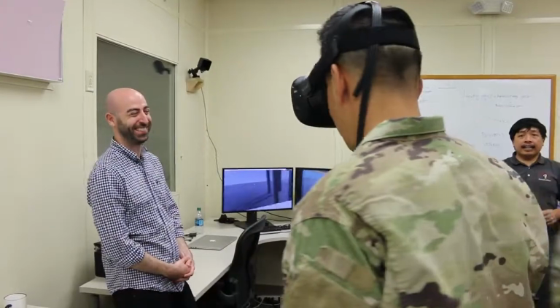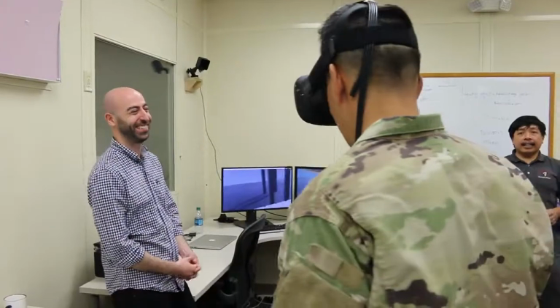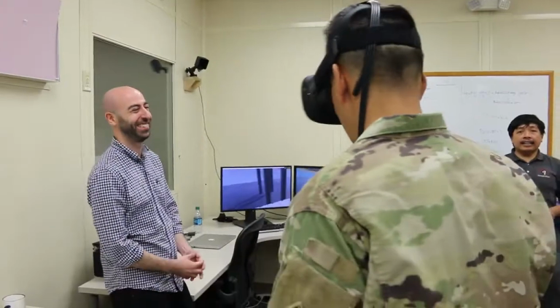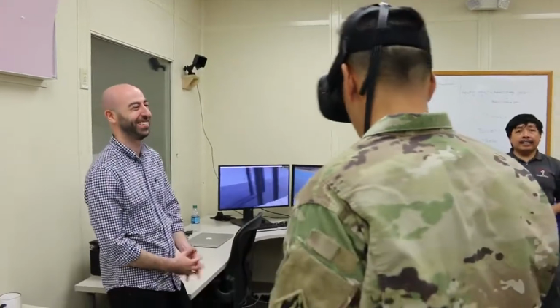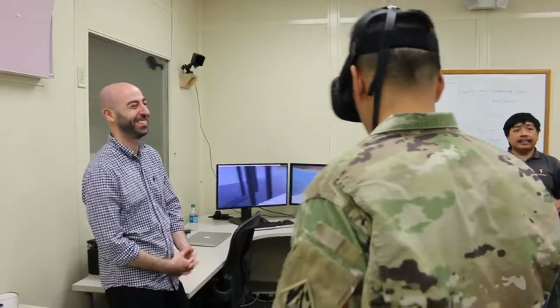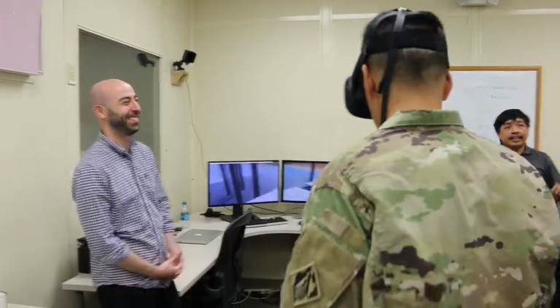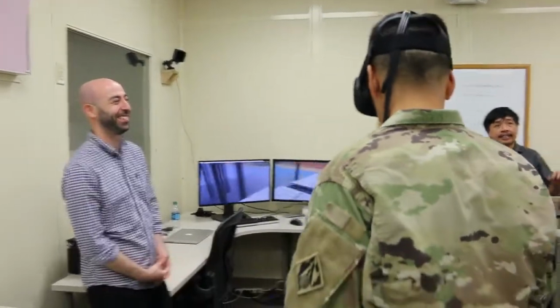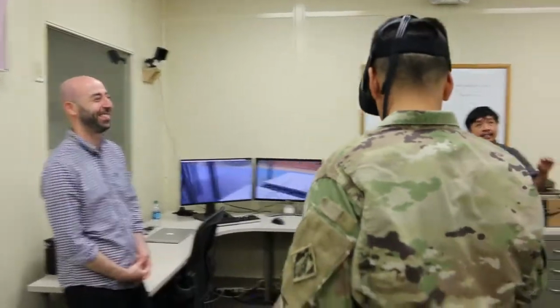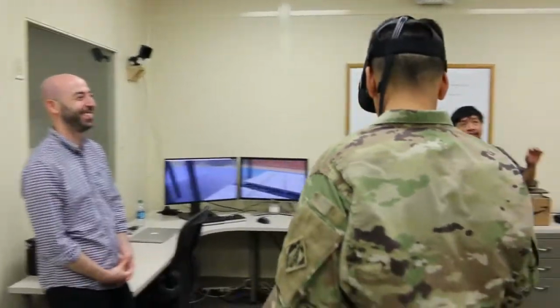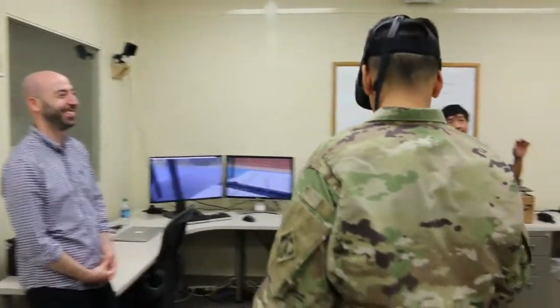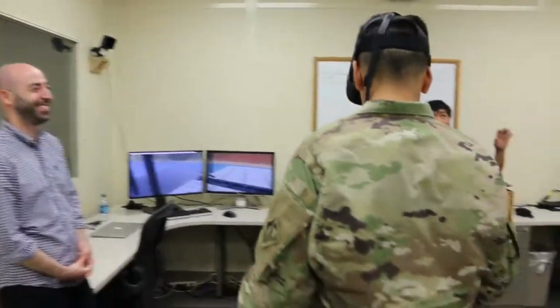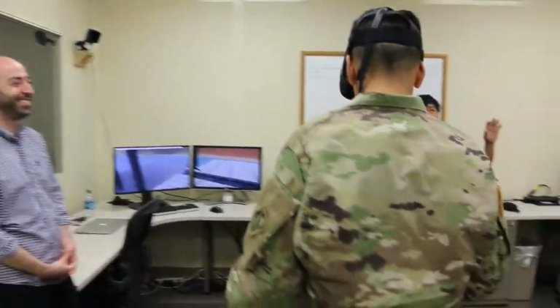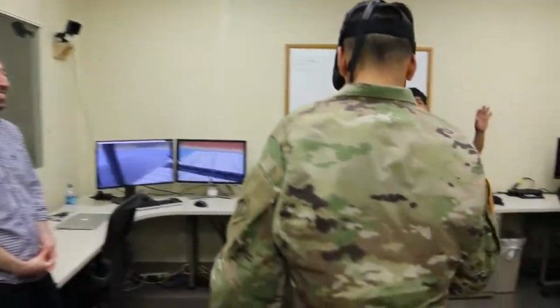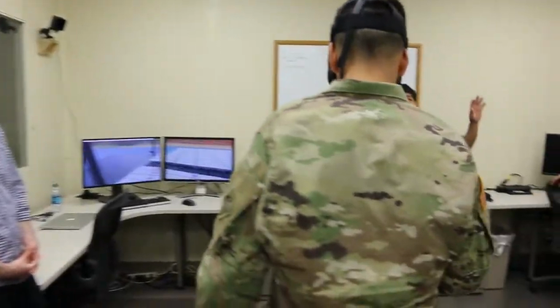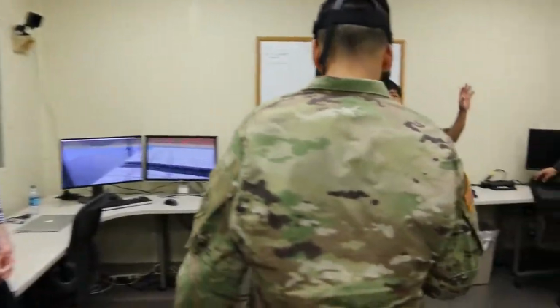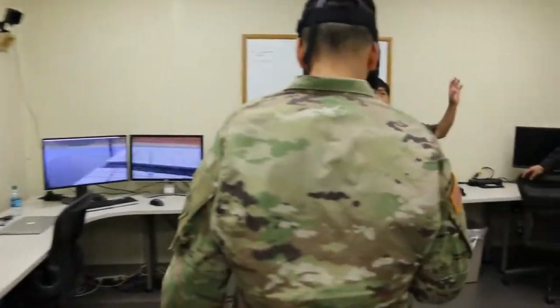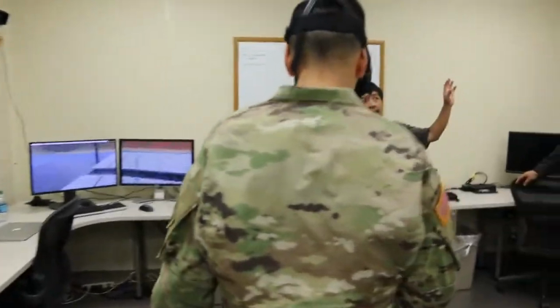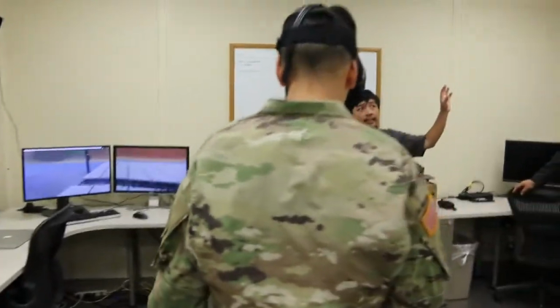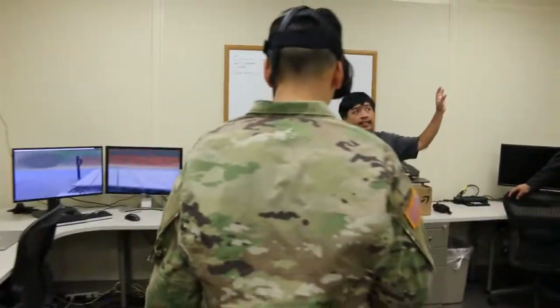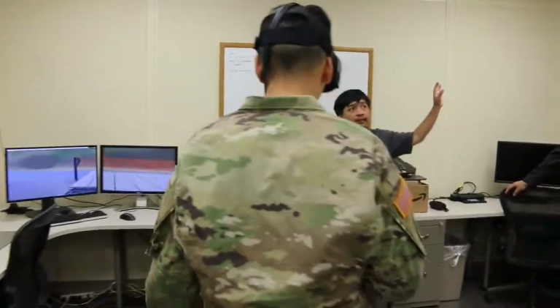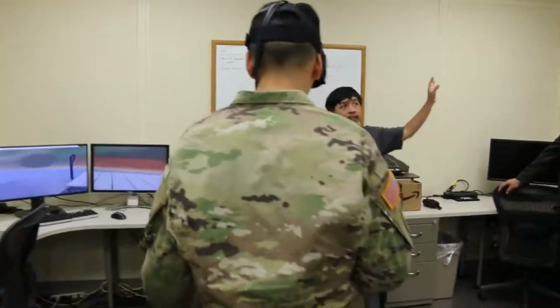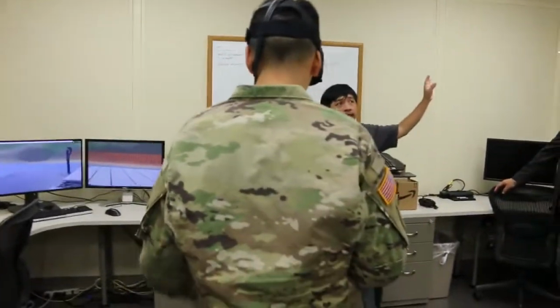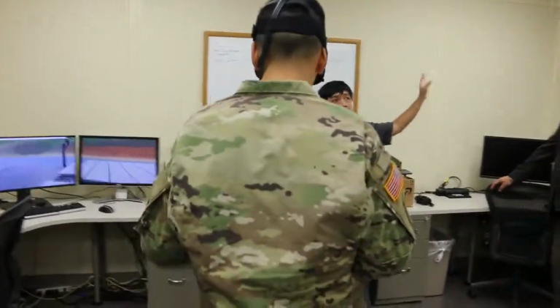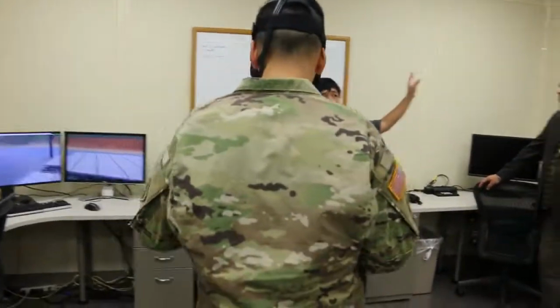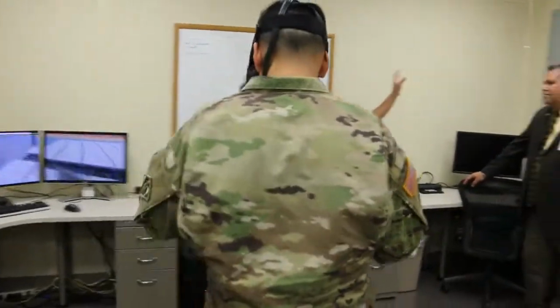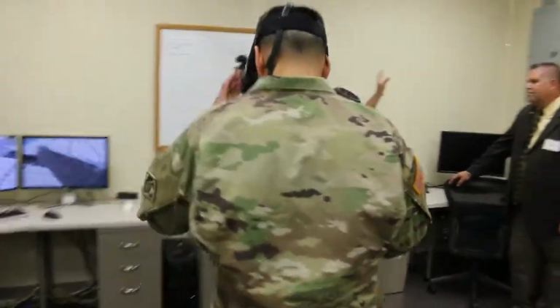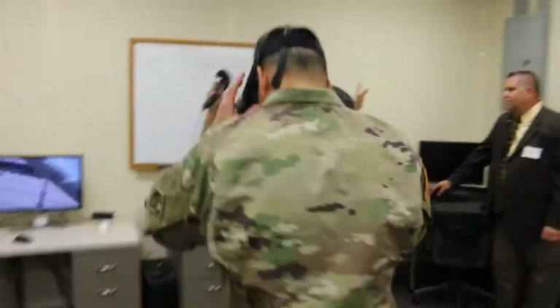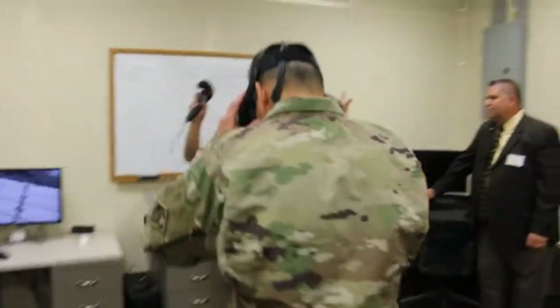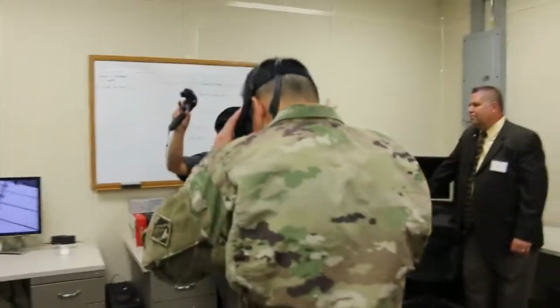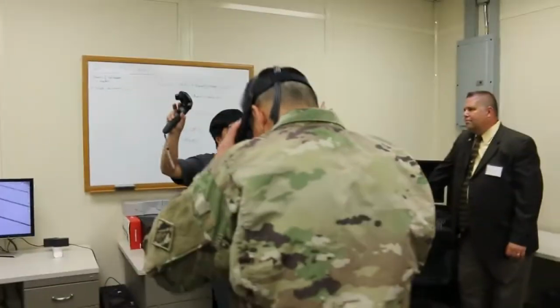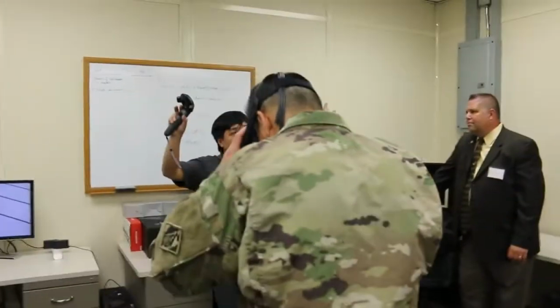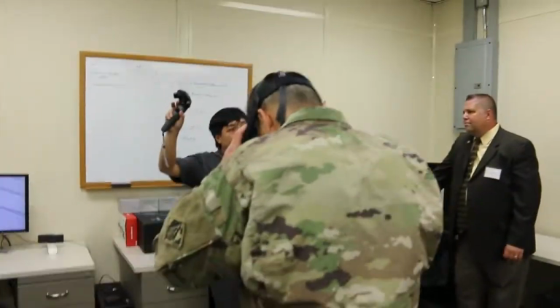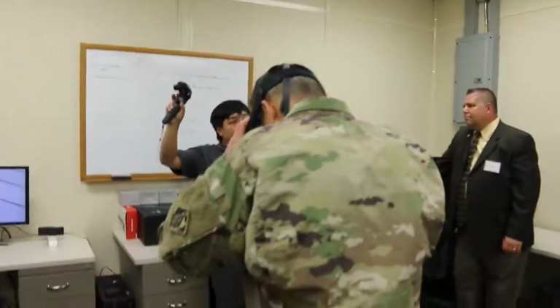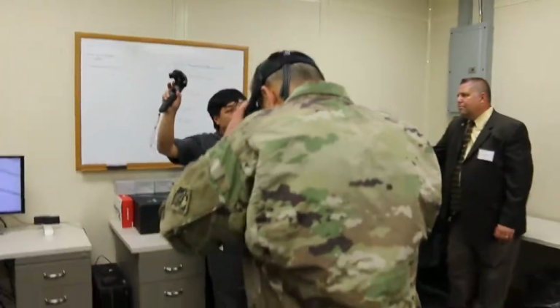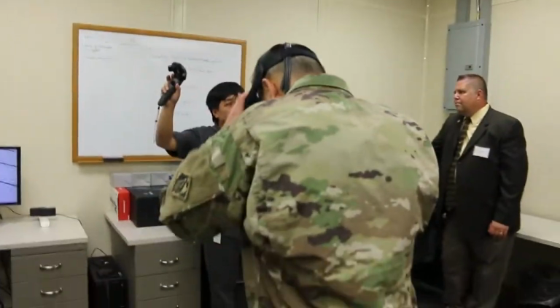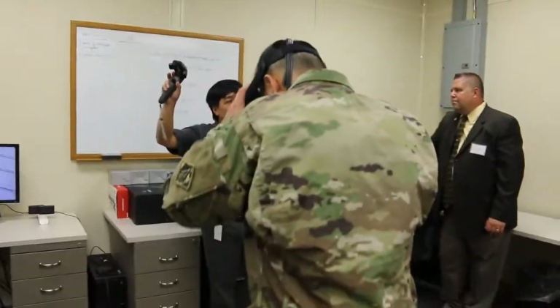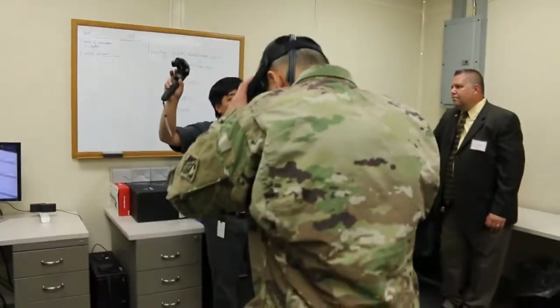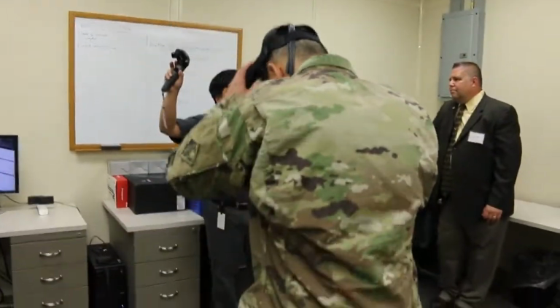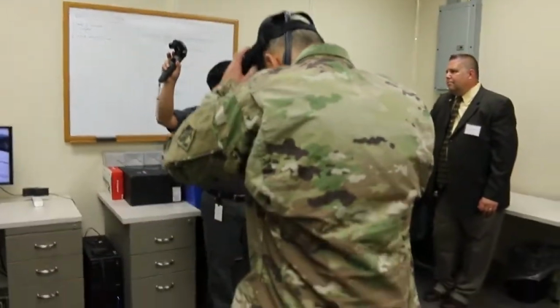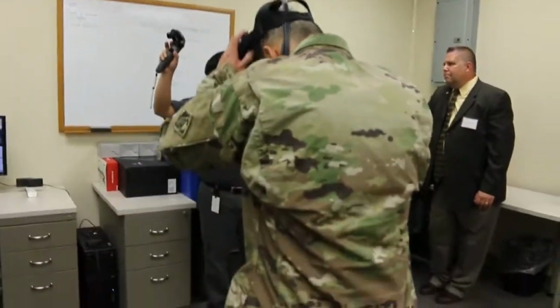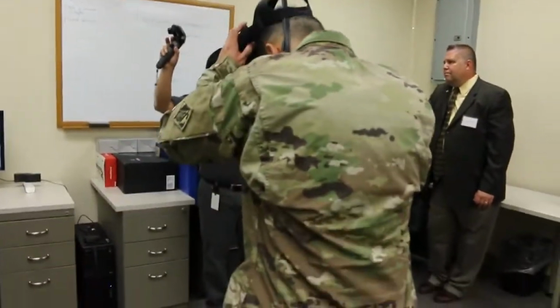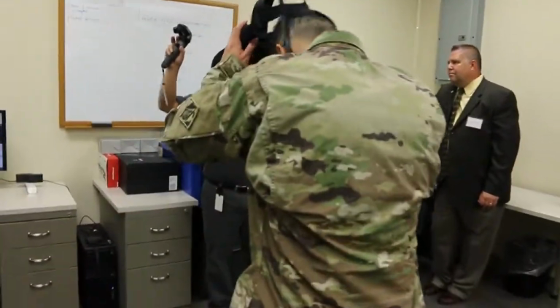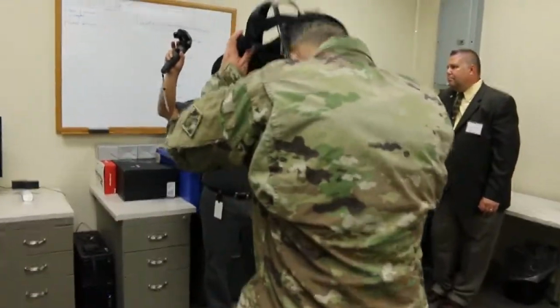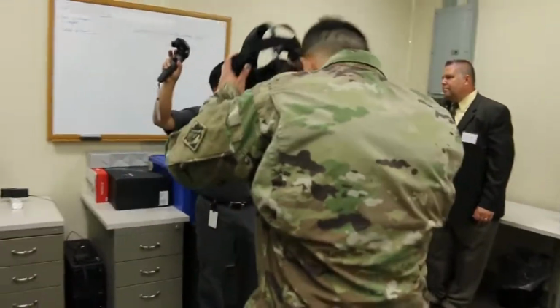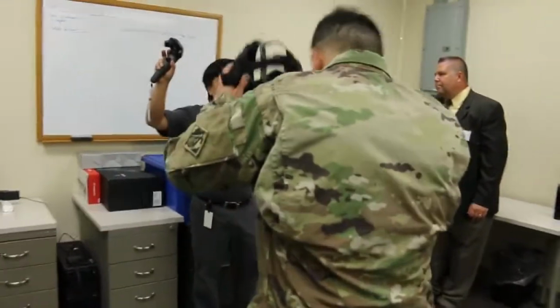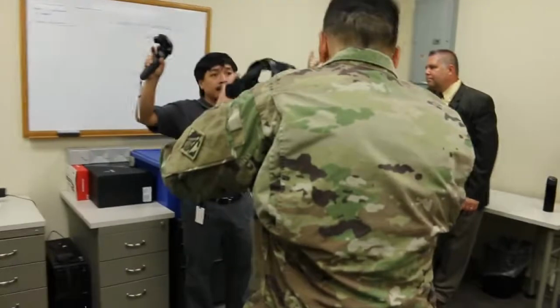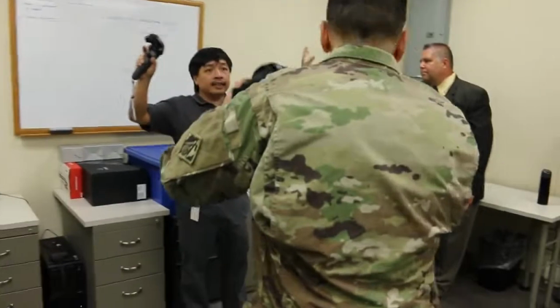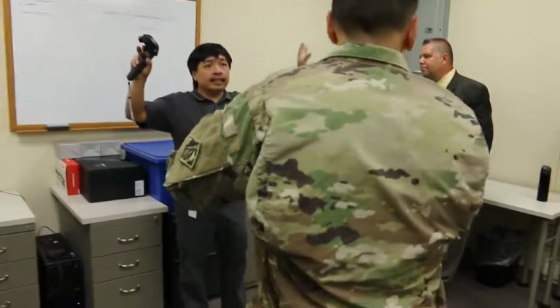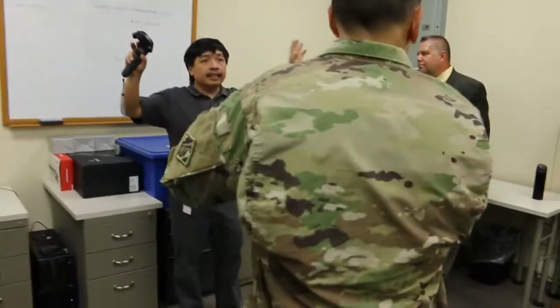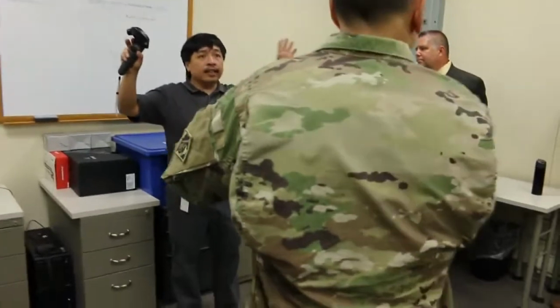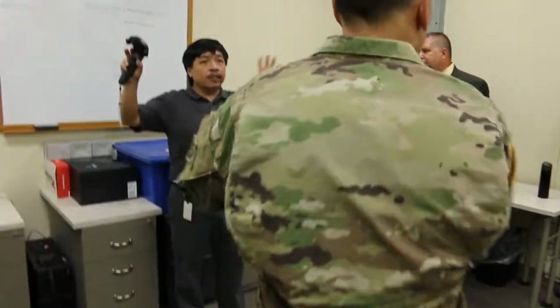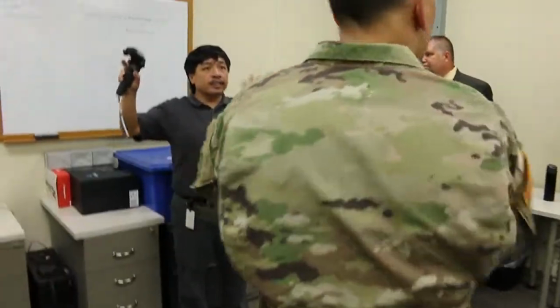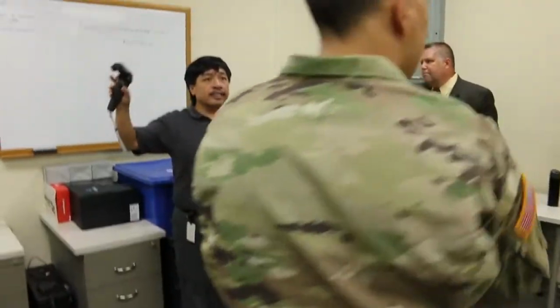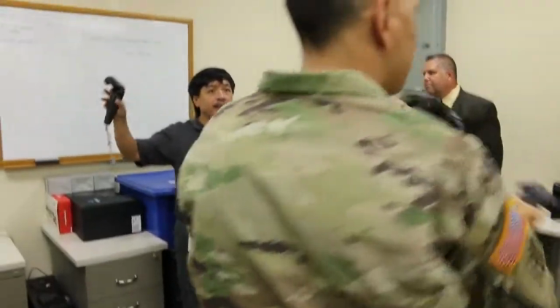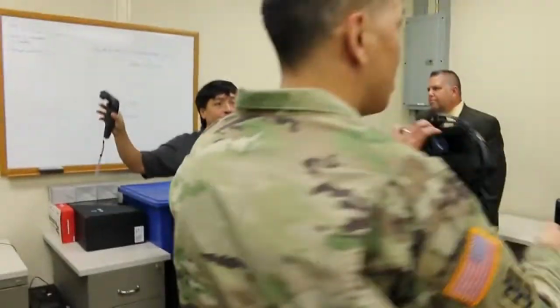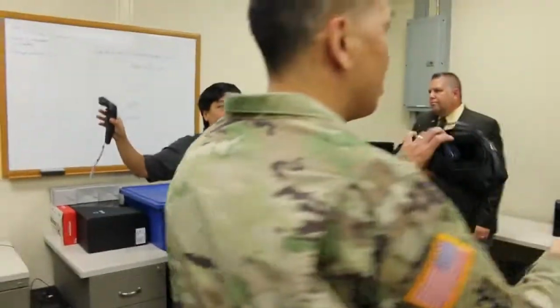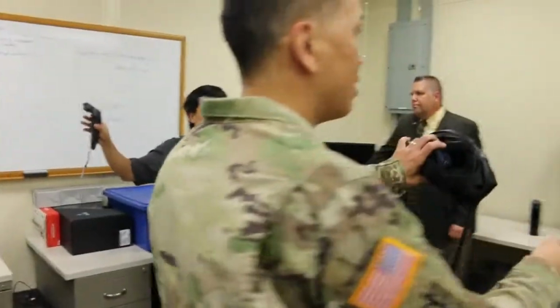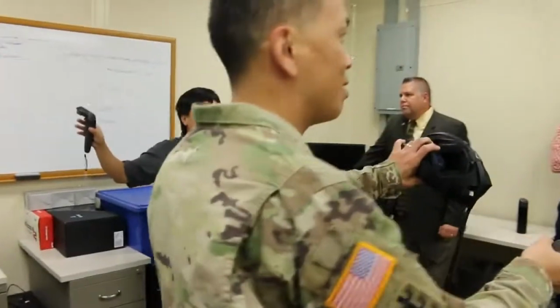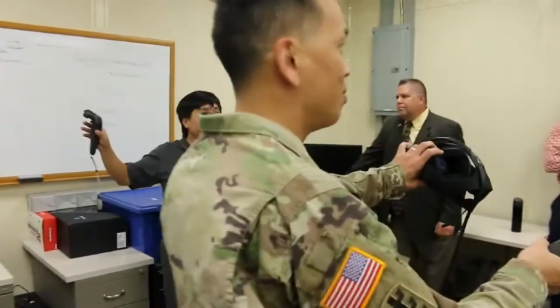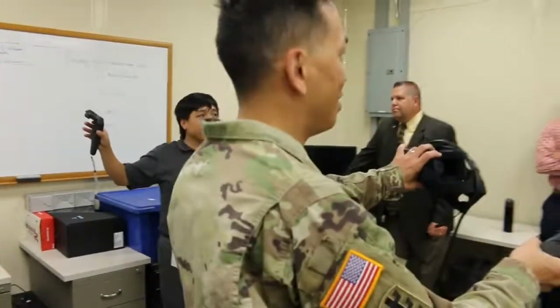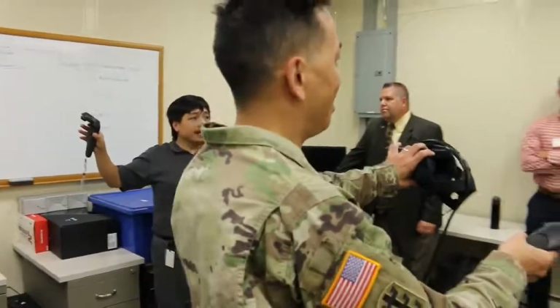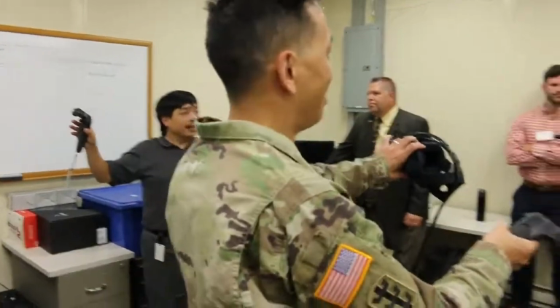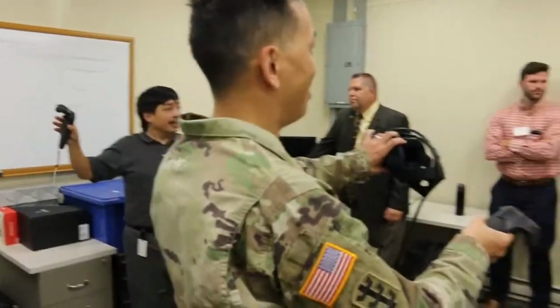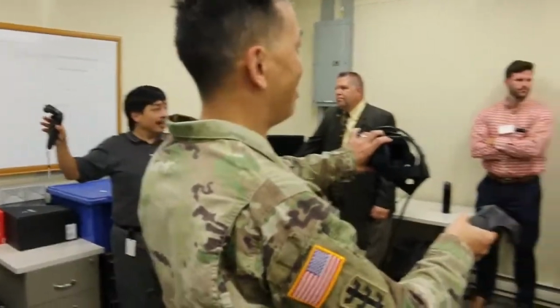Another nice thing about this picture of our reality is, let's say you want to illustrate a concept. It's really neat.